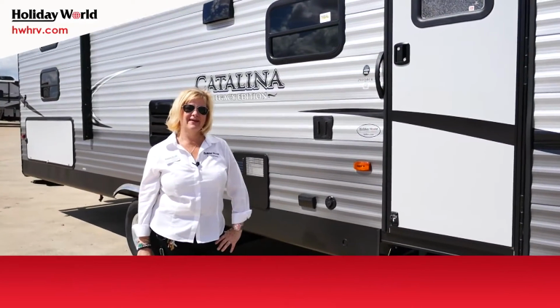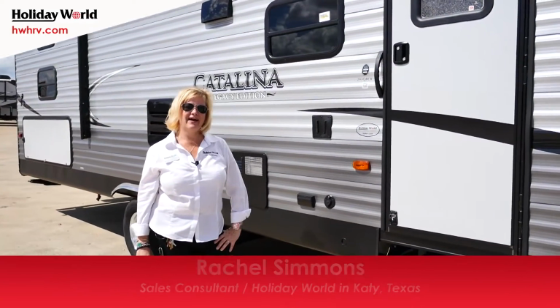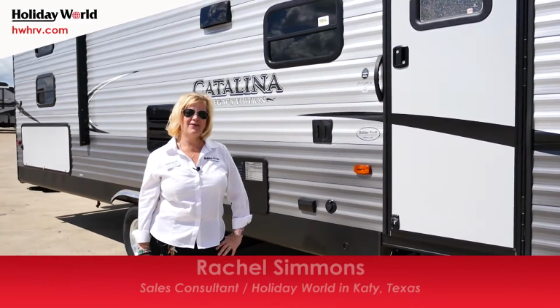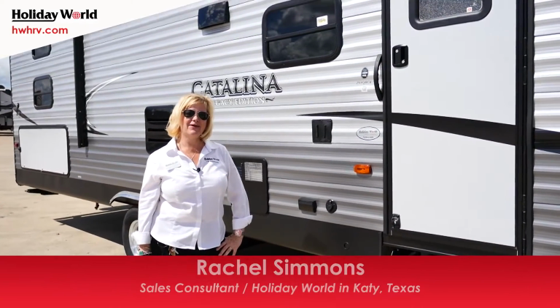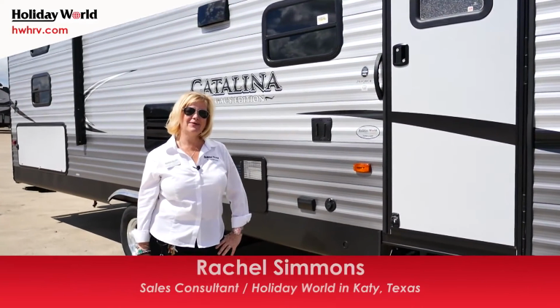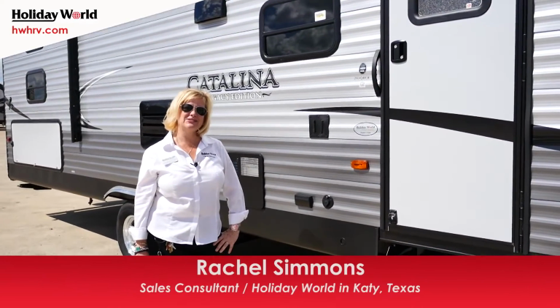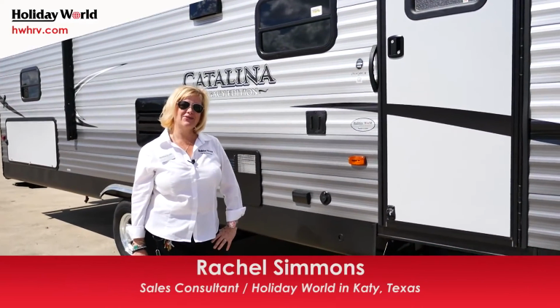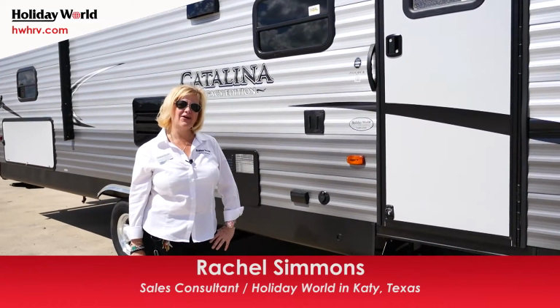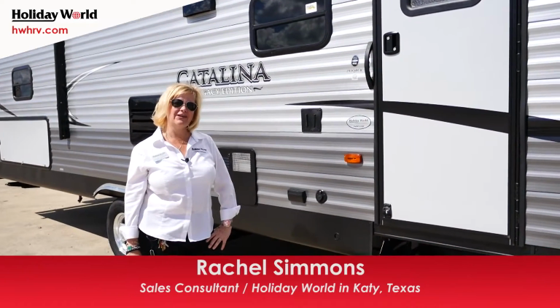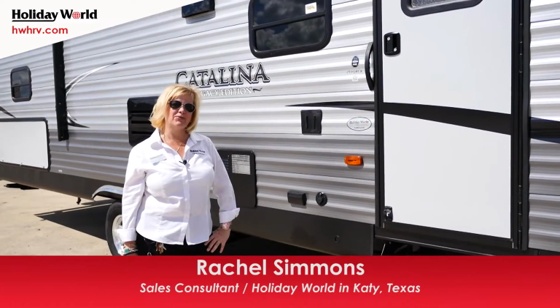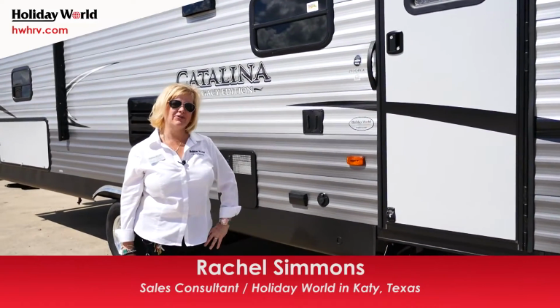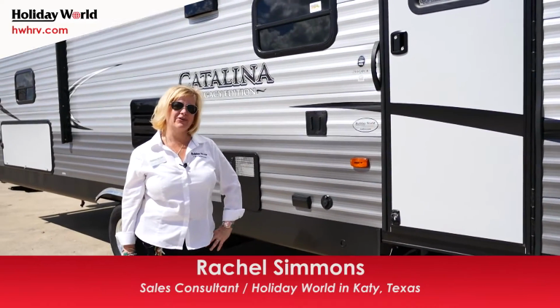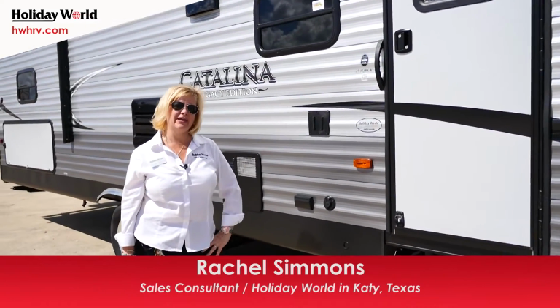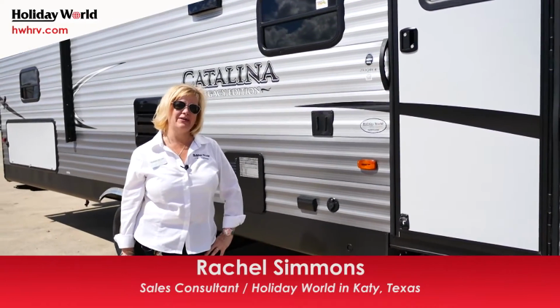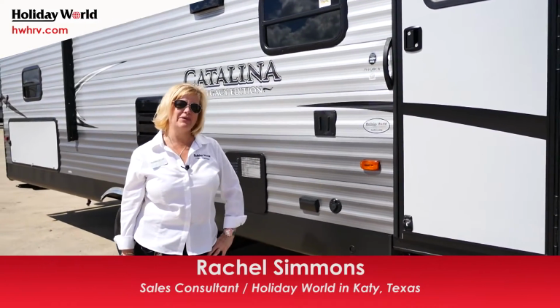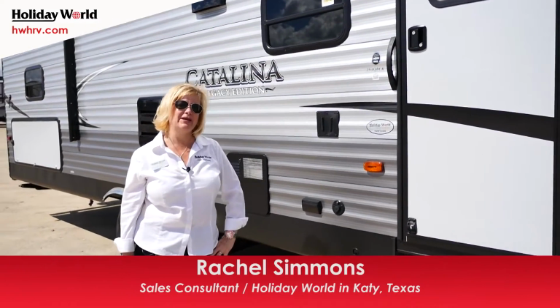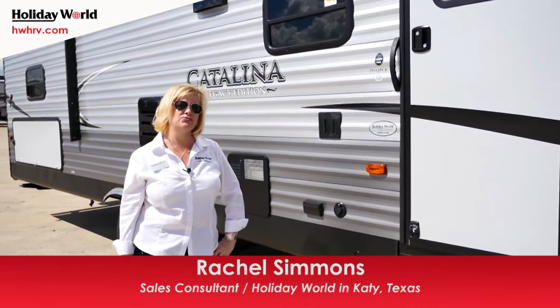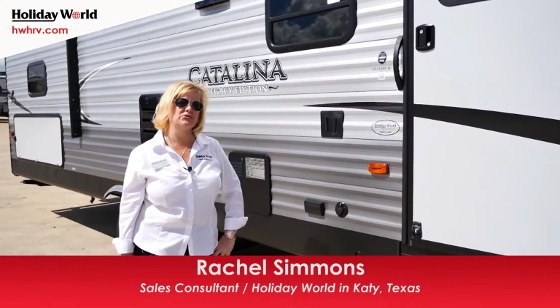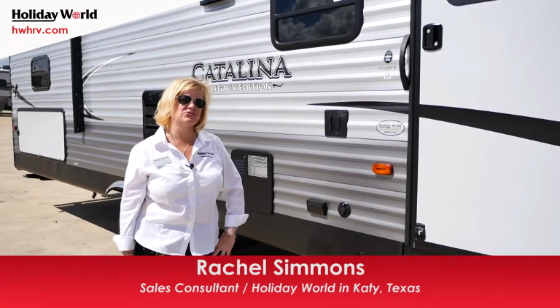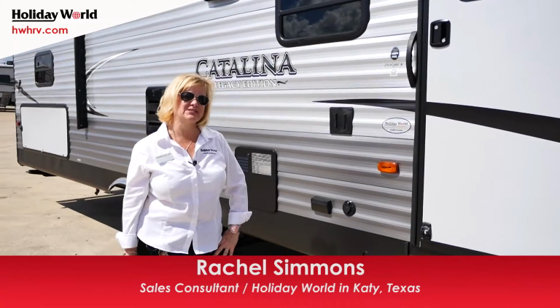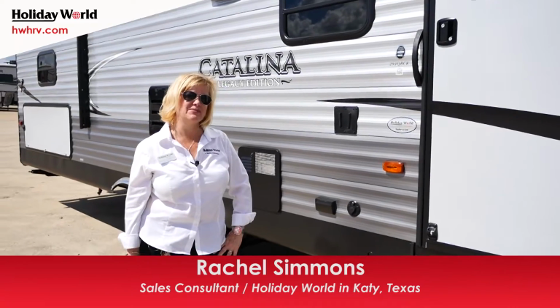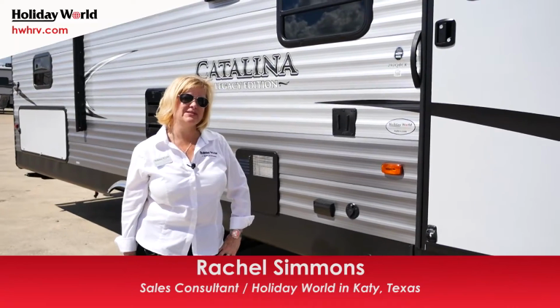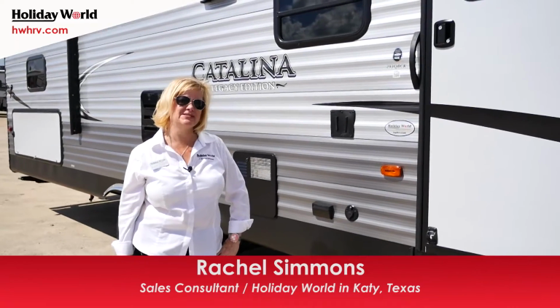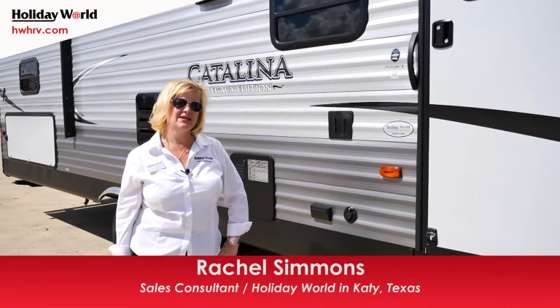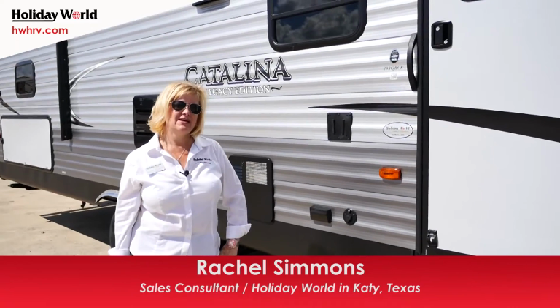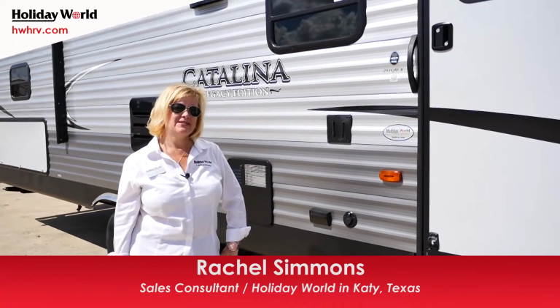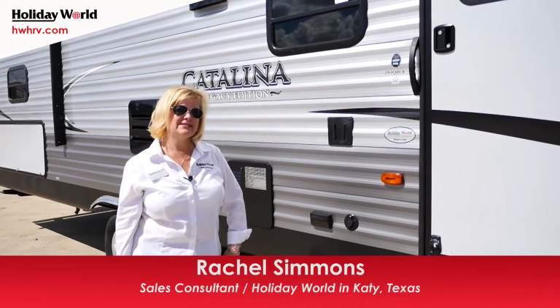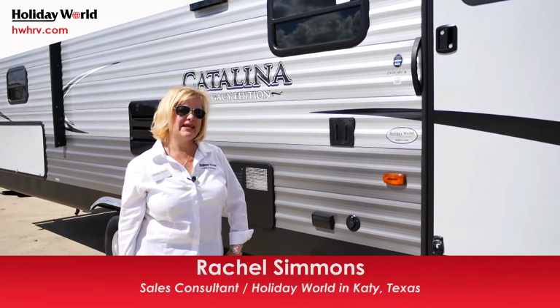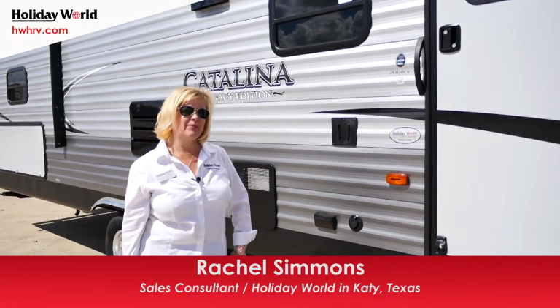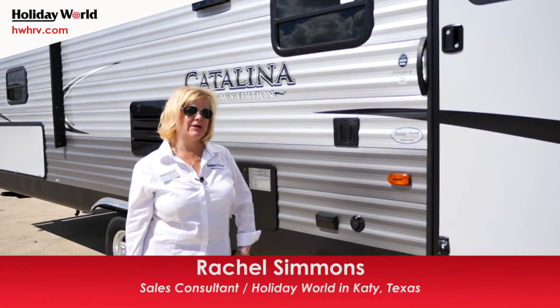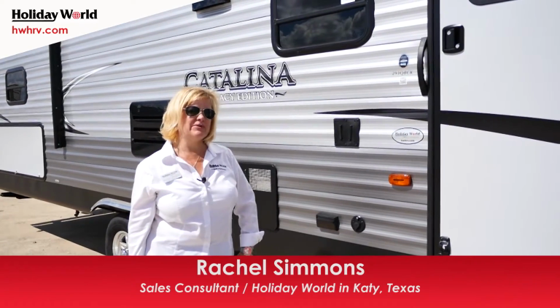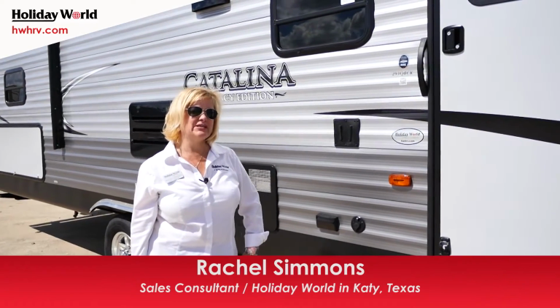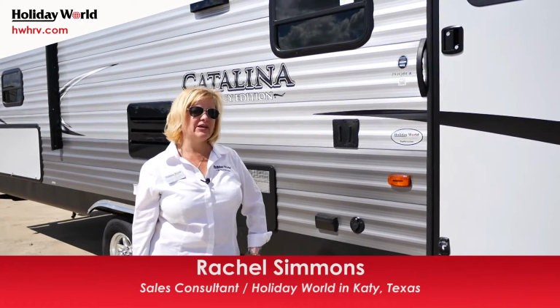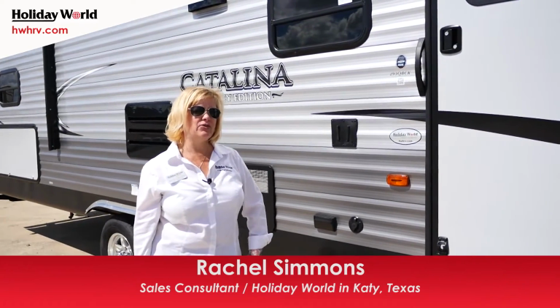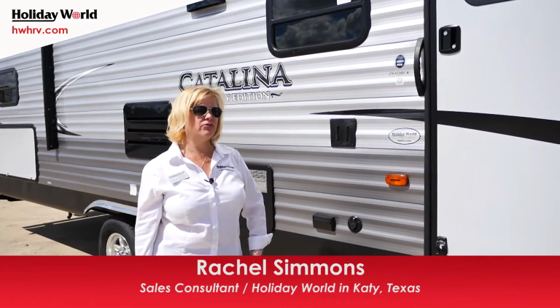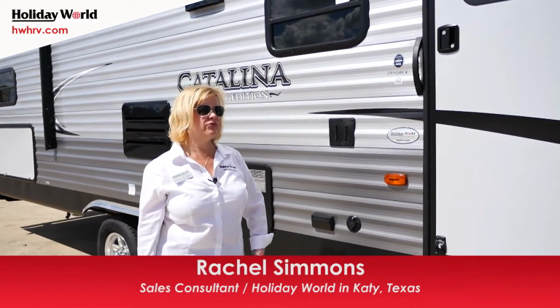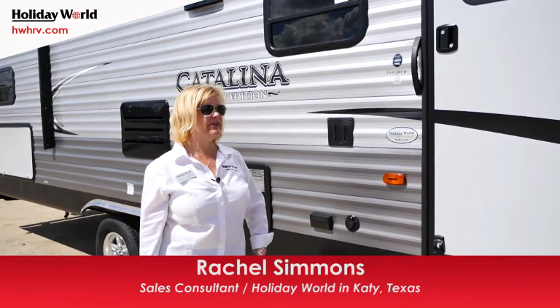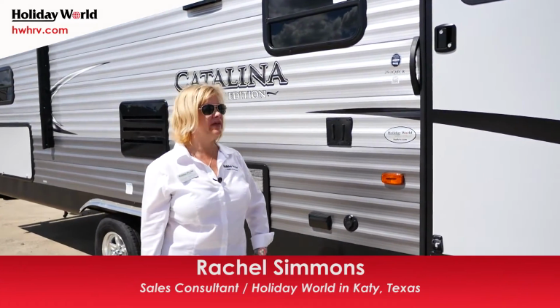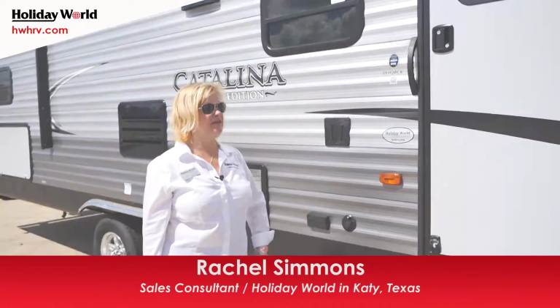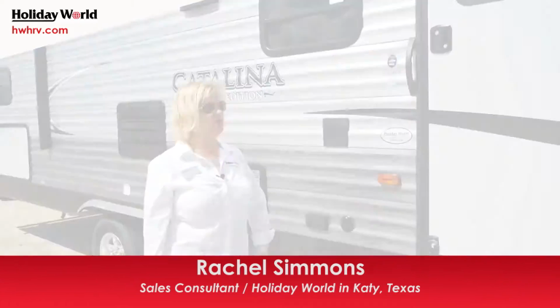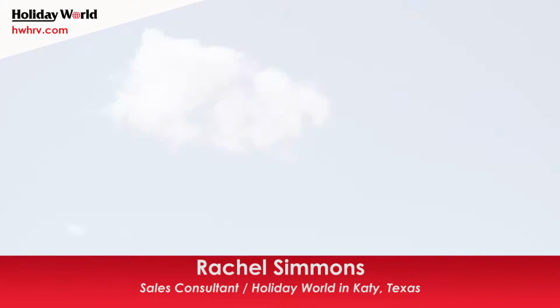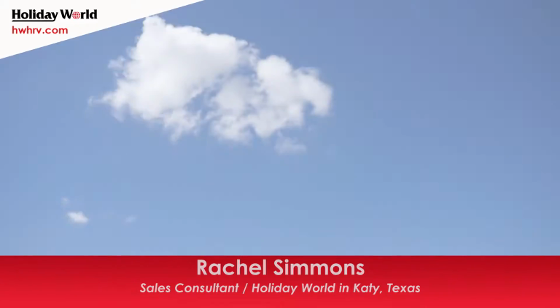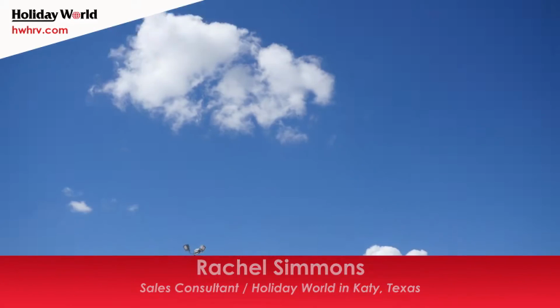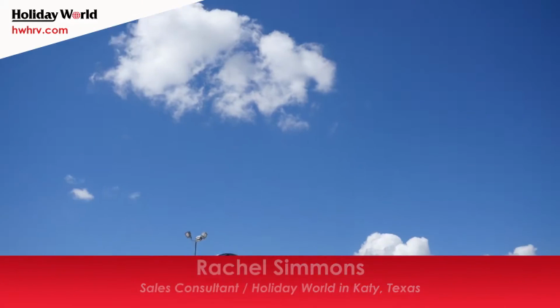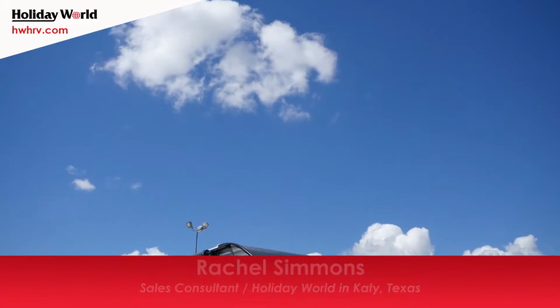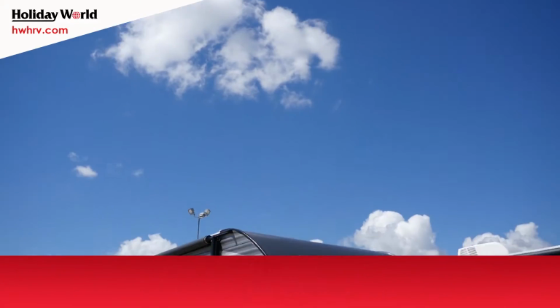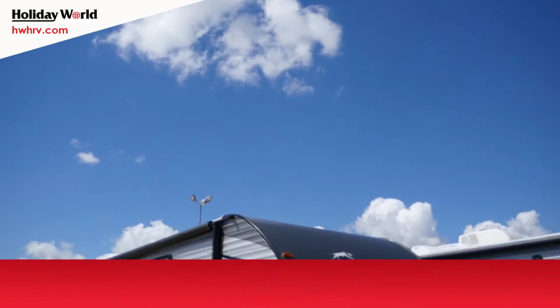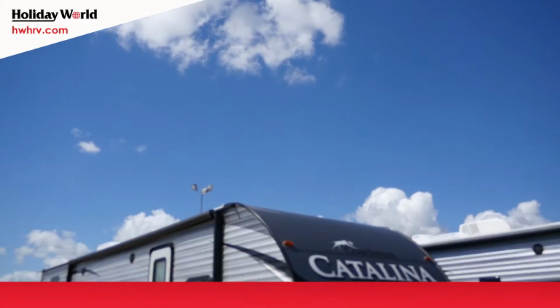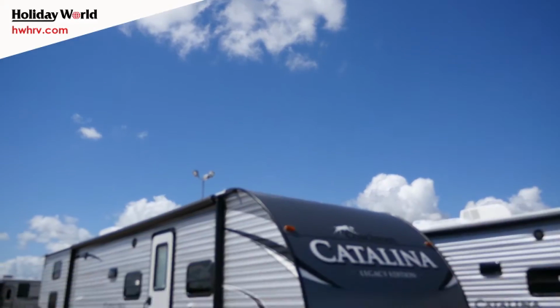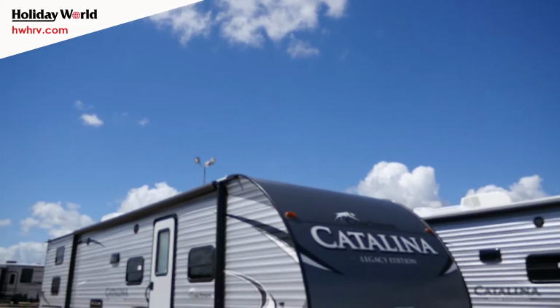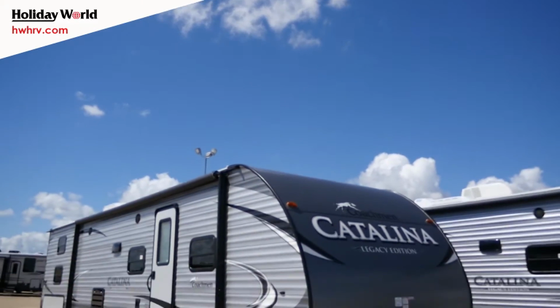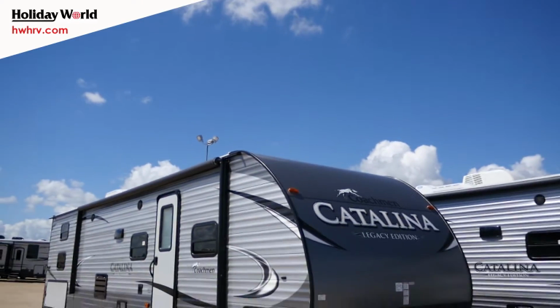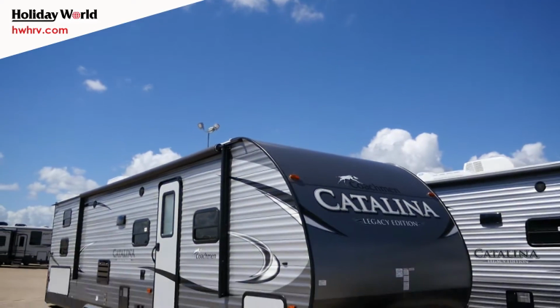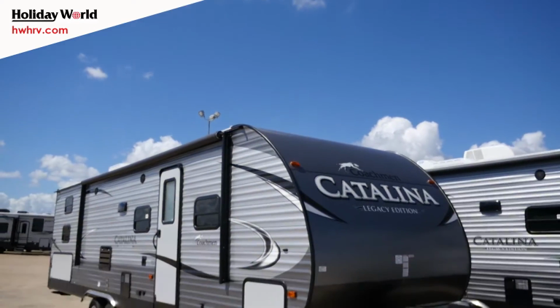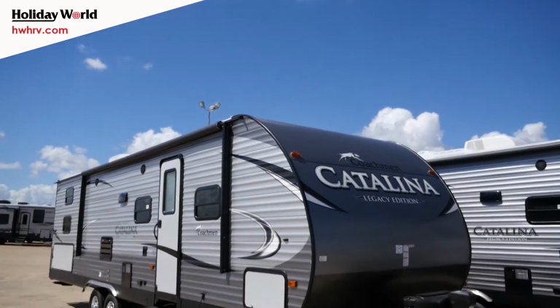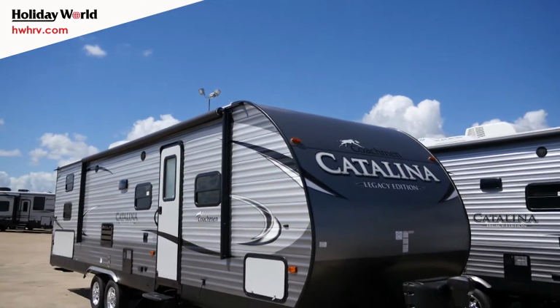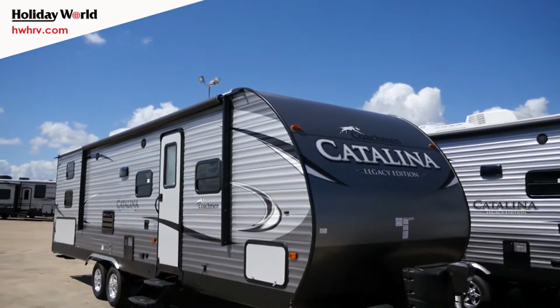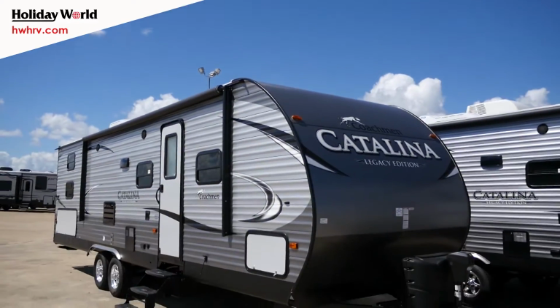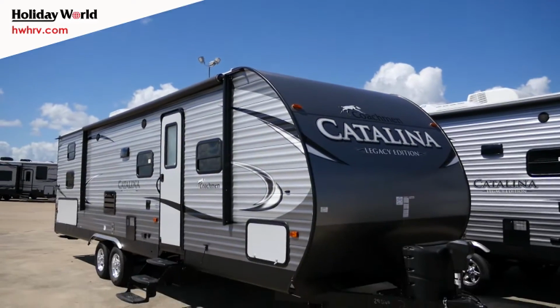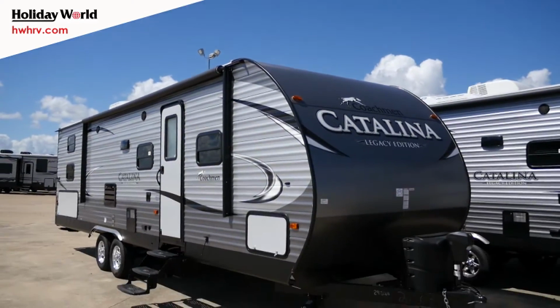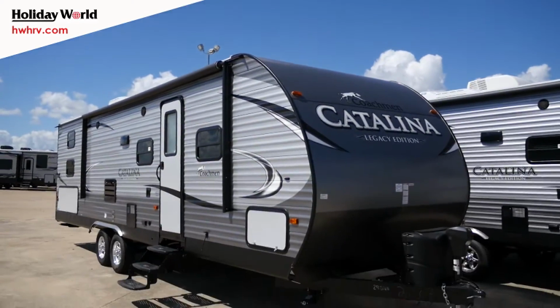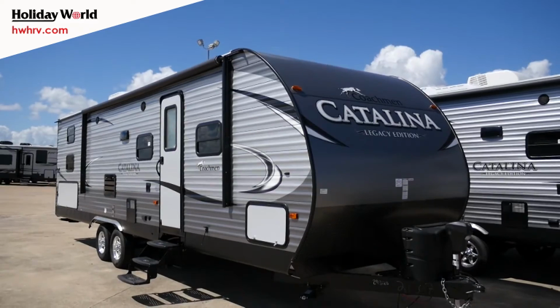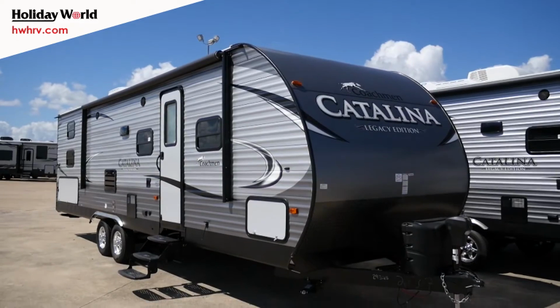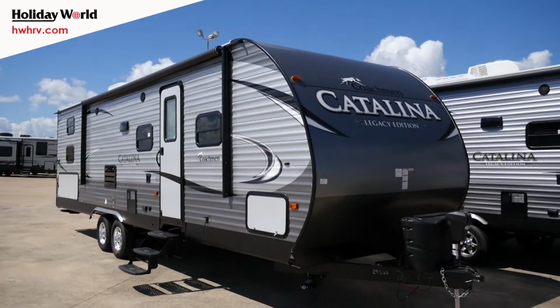Hi, welcome to Holiday World of Katy. My name is Rachel Simmons. Today I'm going to be taking you through the Coachman Catalina, the 293QB CK.